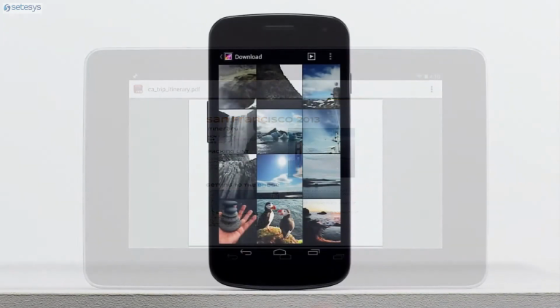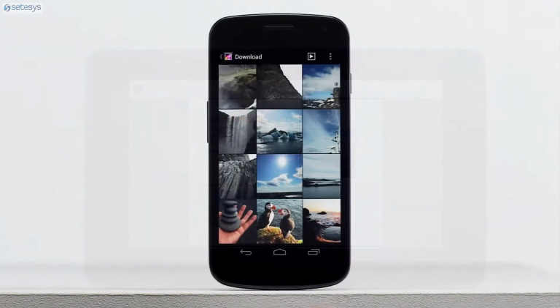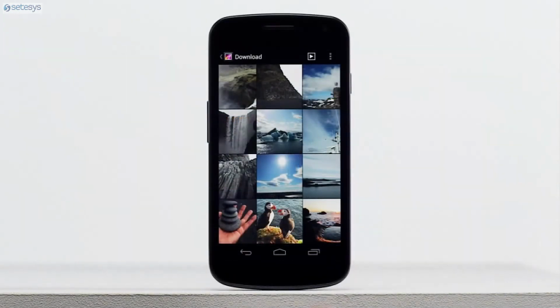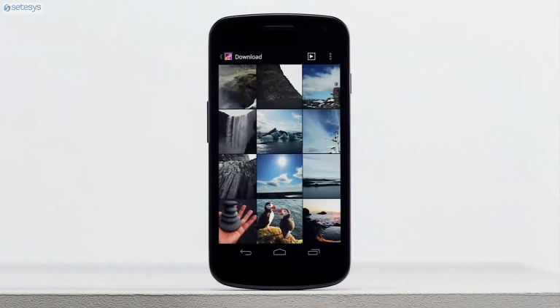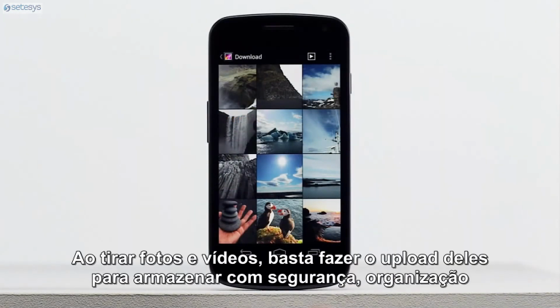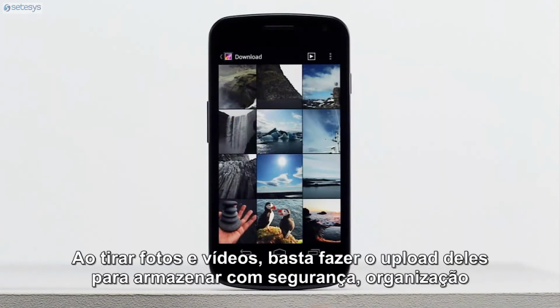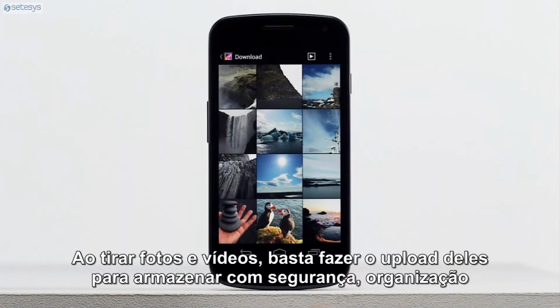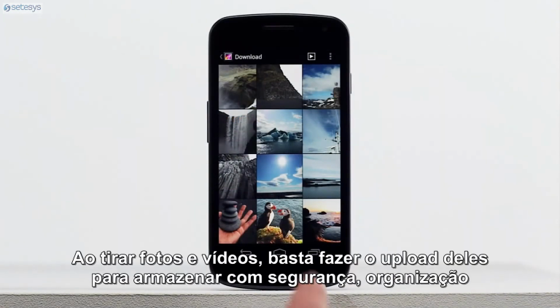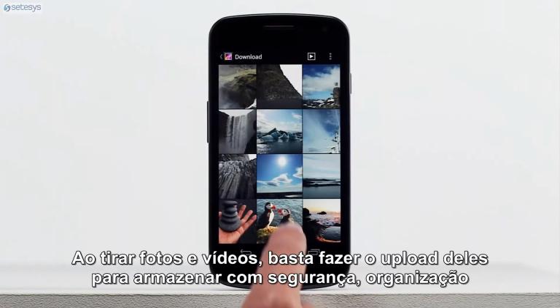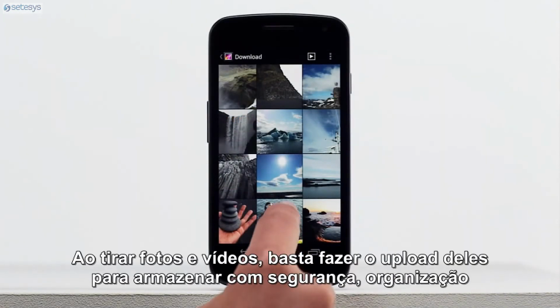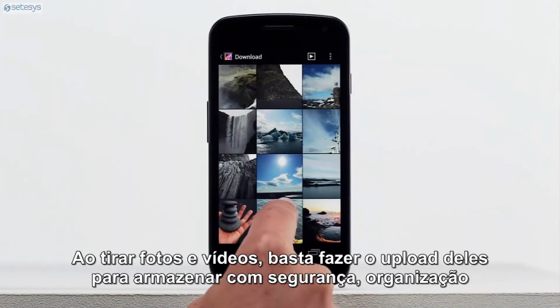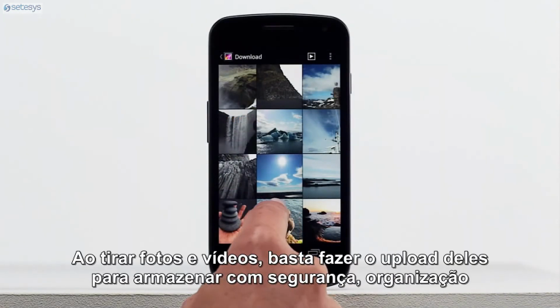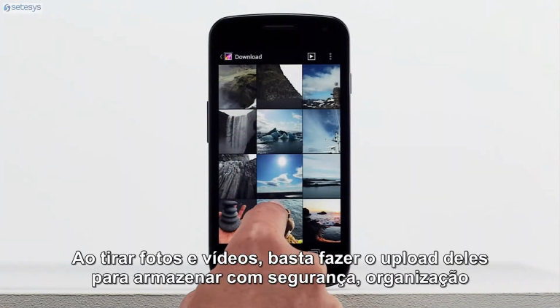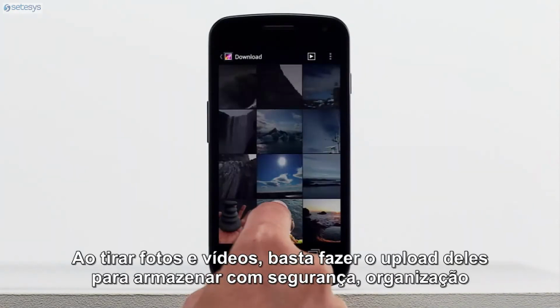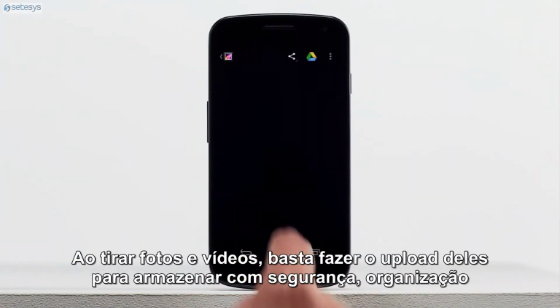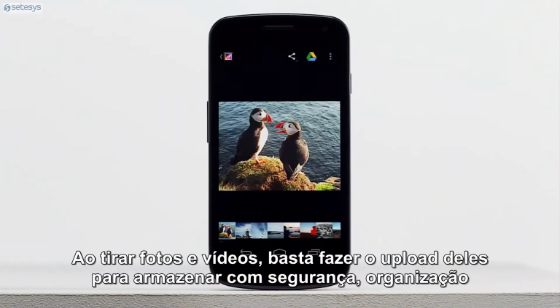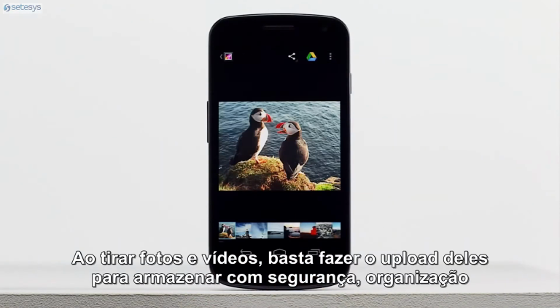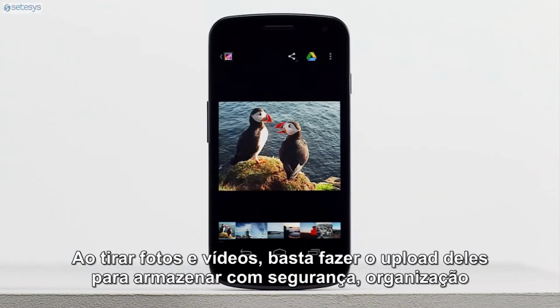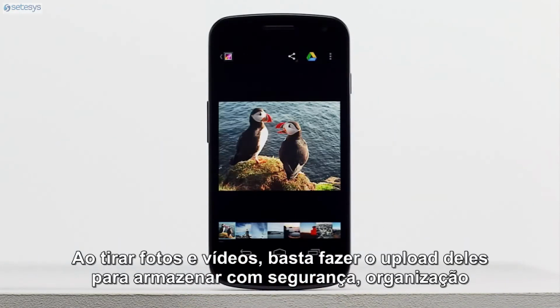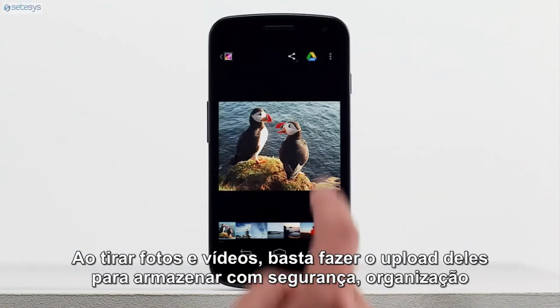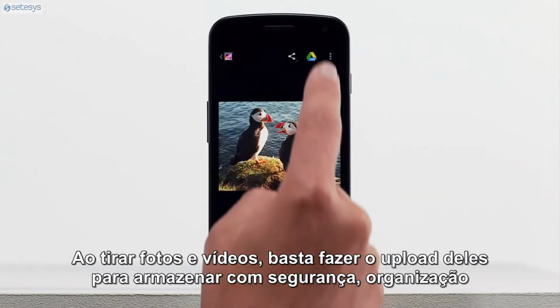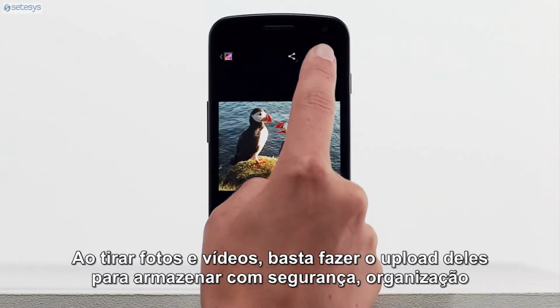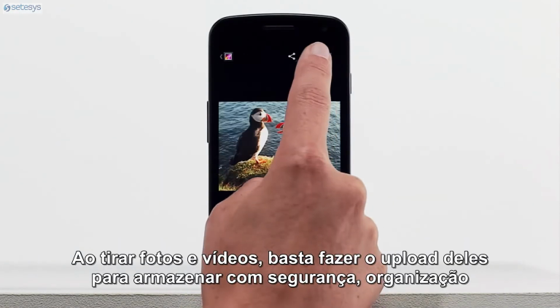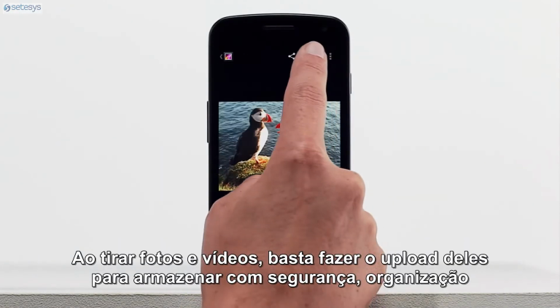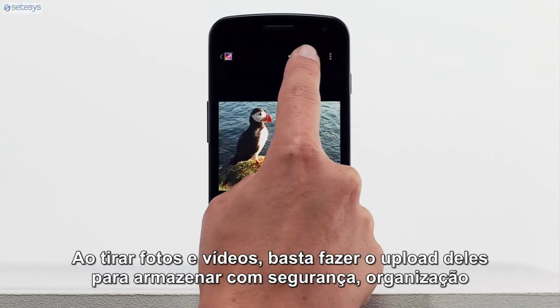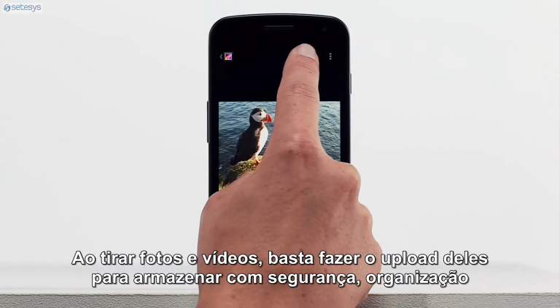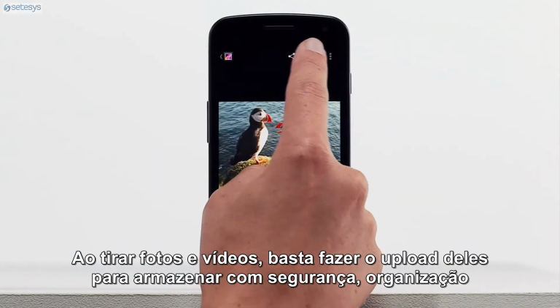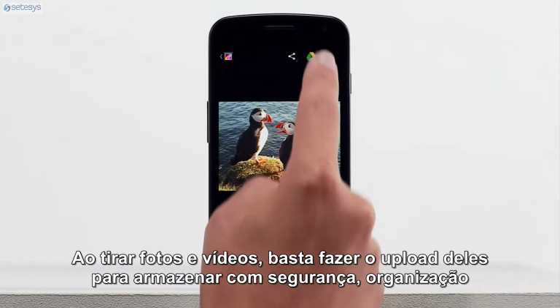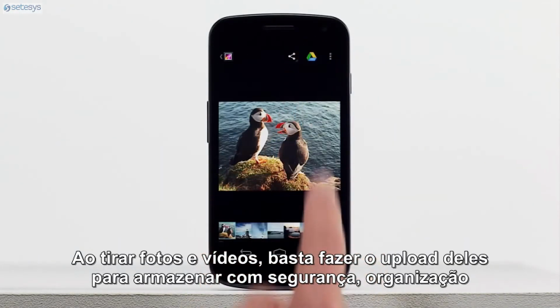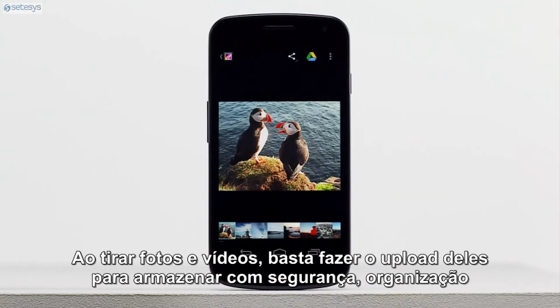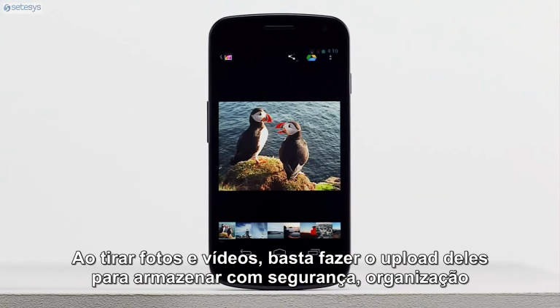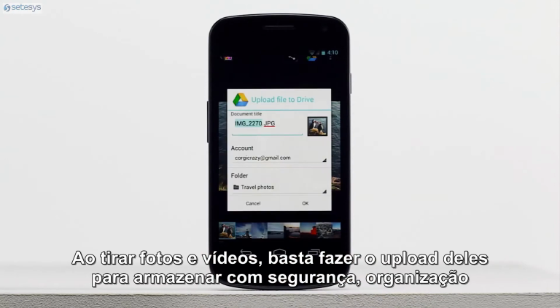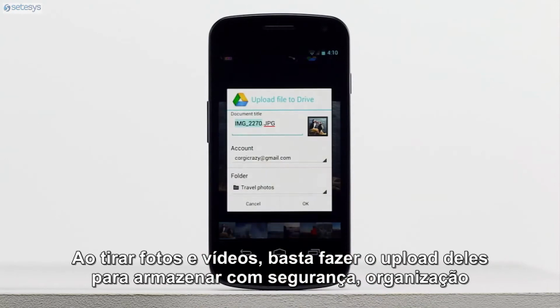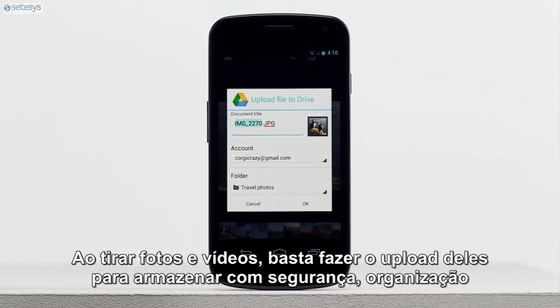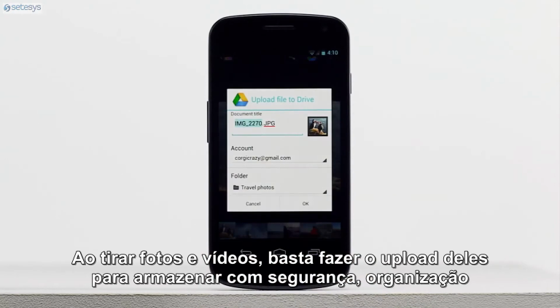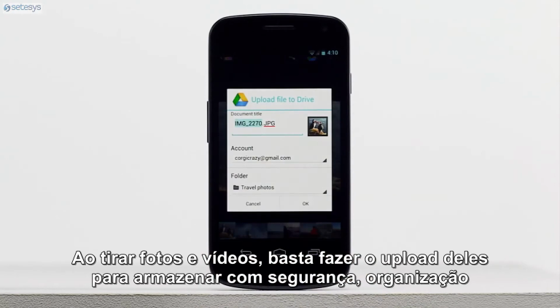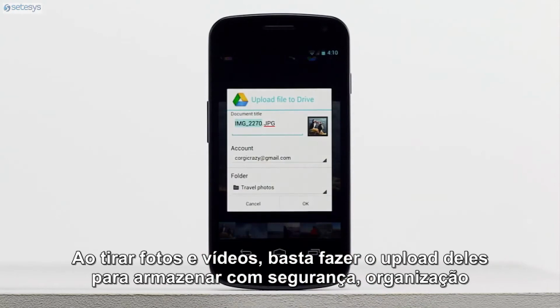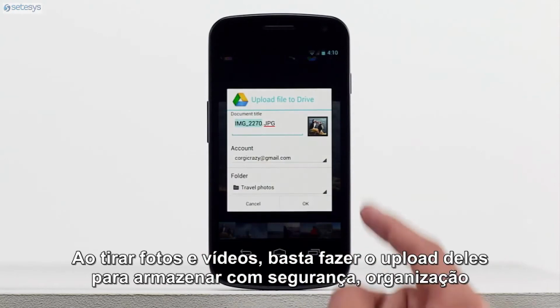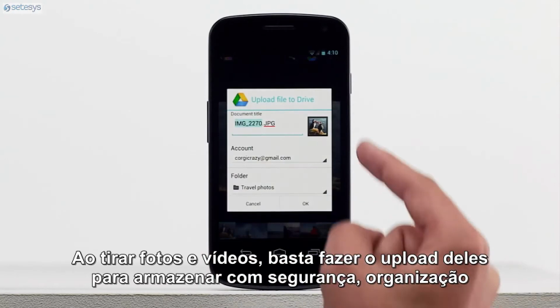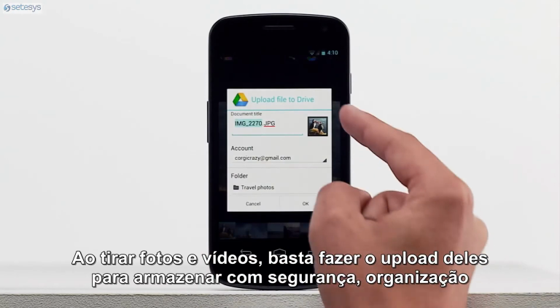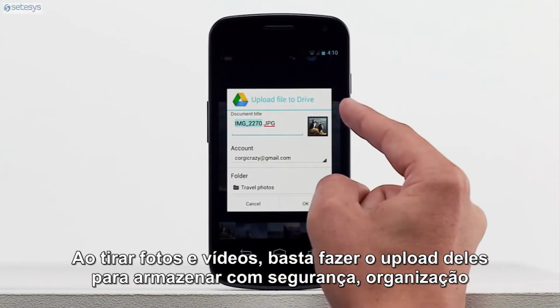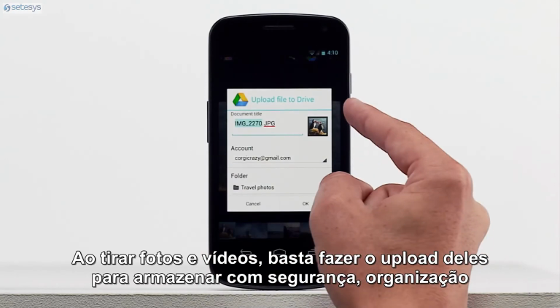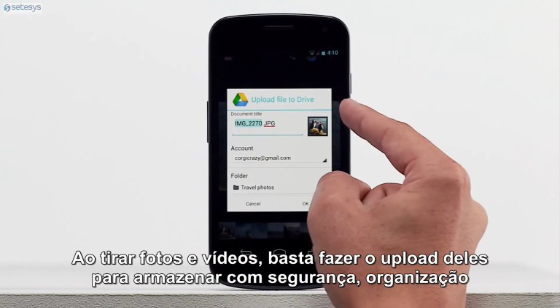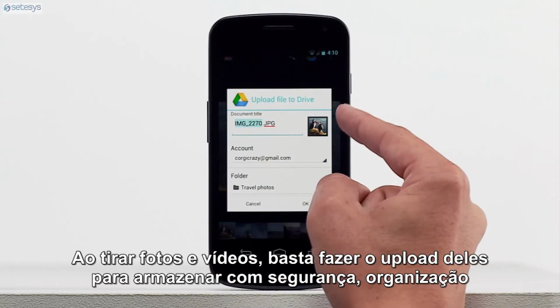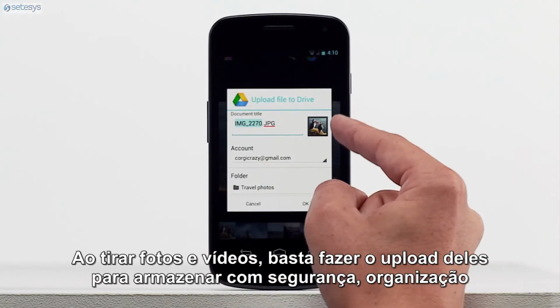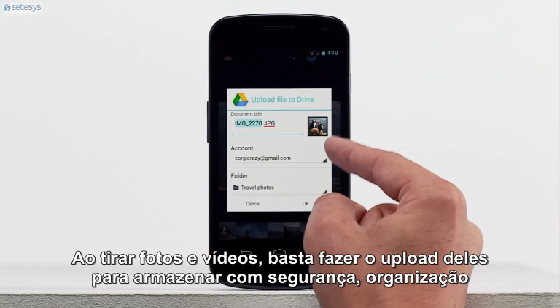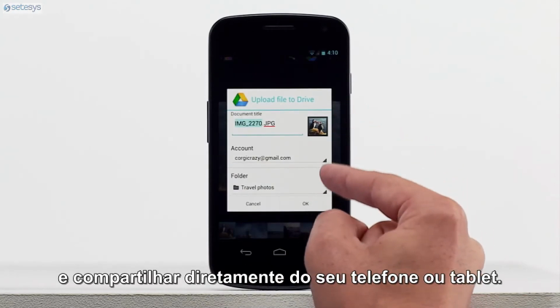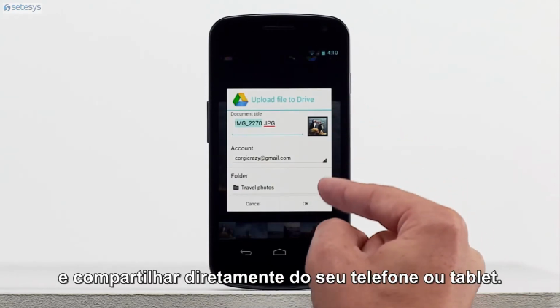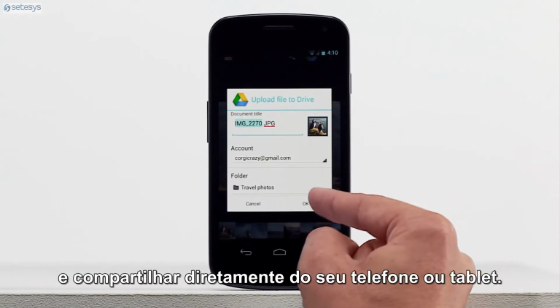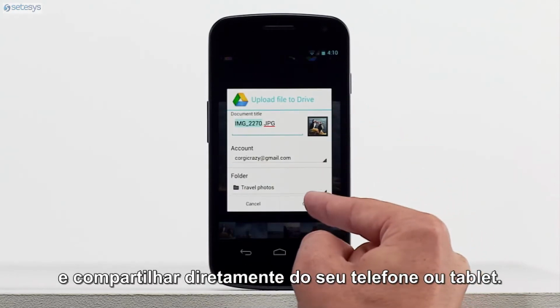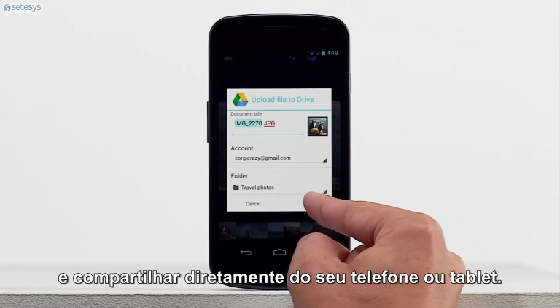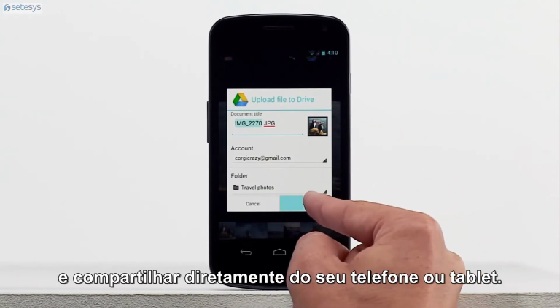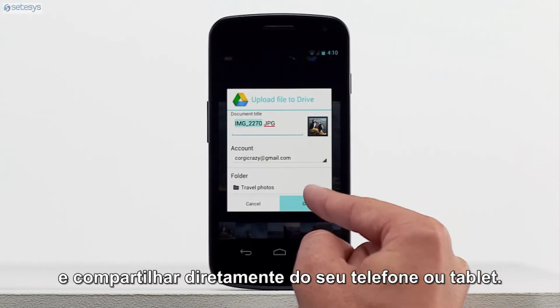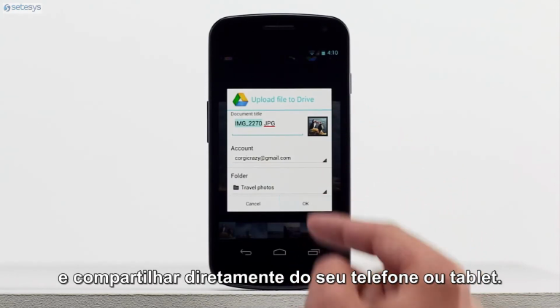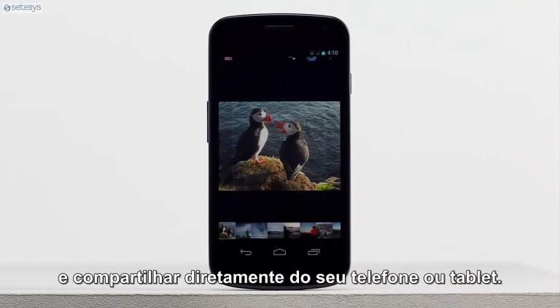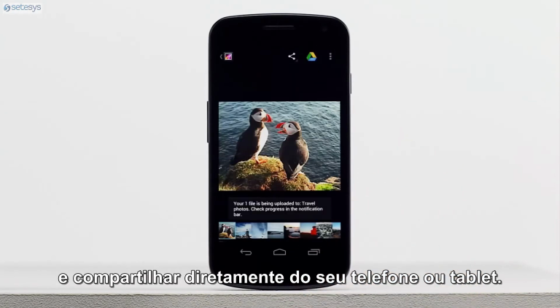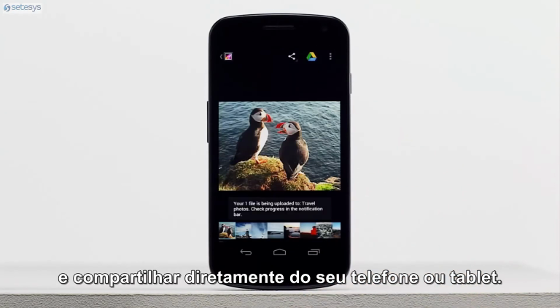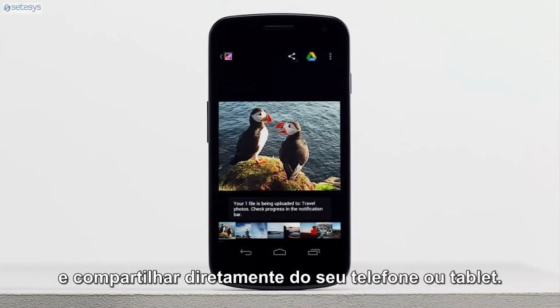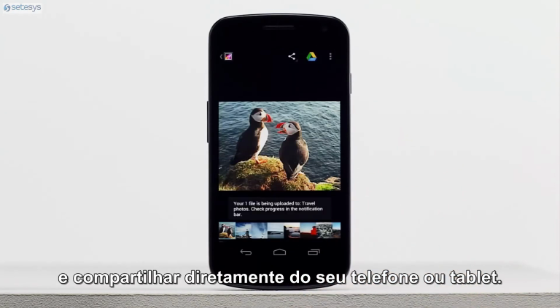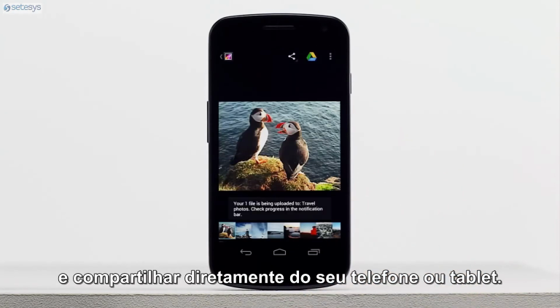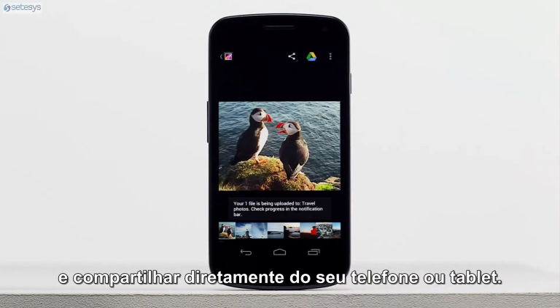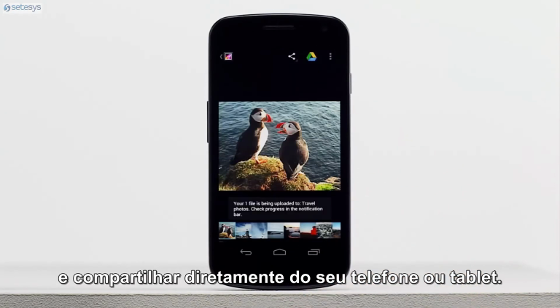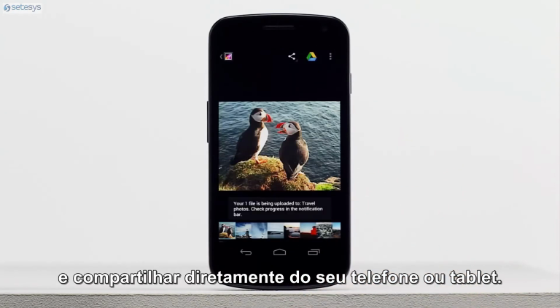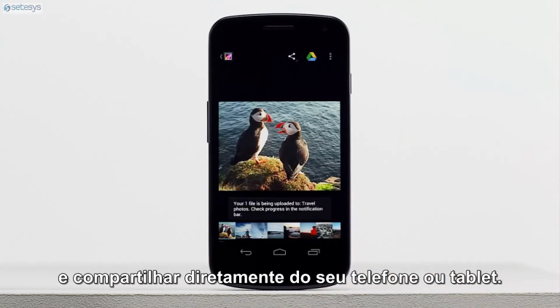When you take photos and videos, just upload them to Drive for safekeeping, organizing, and sharing, right from your phone or tablet.